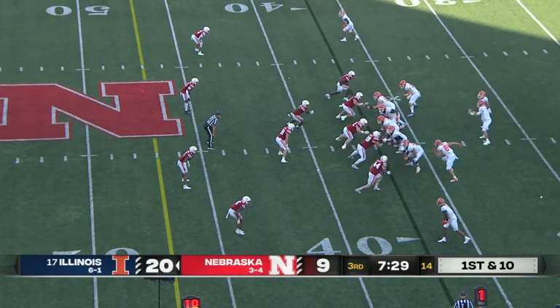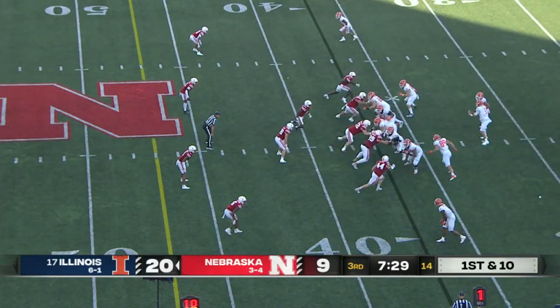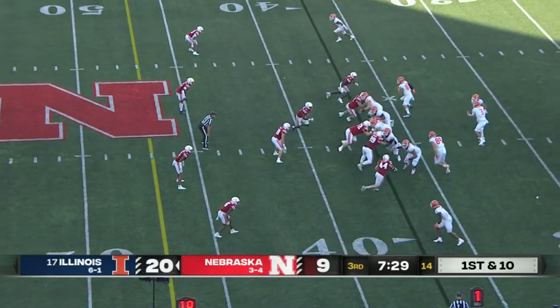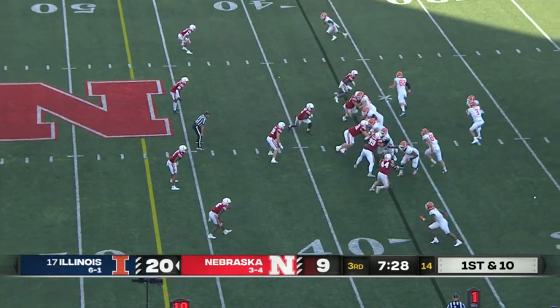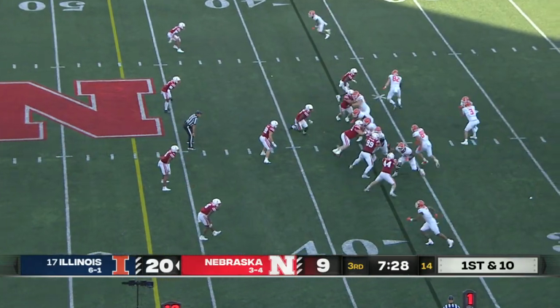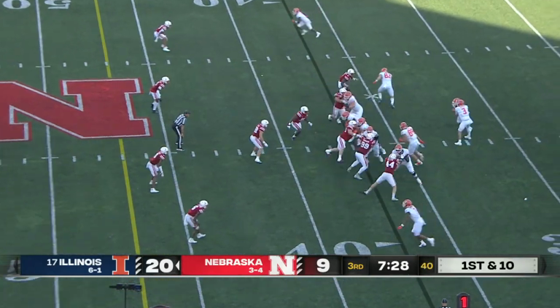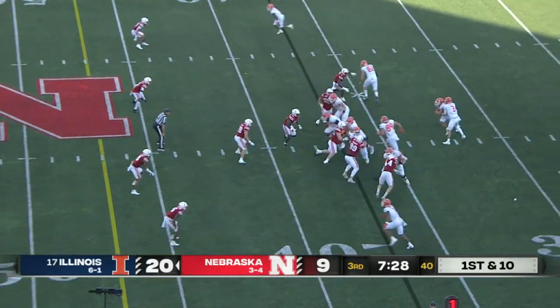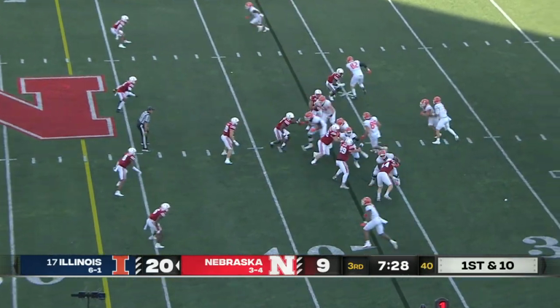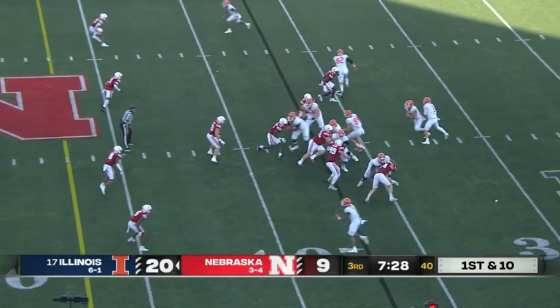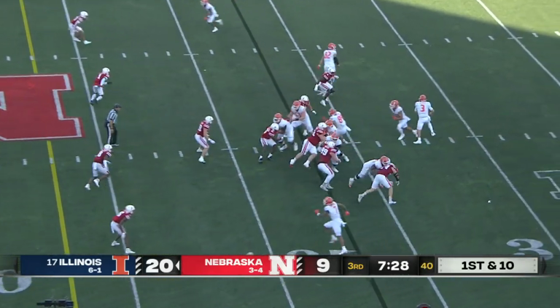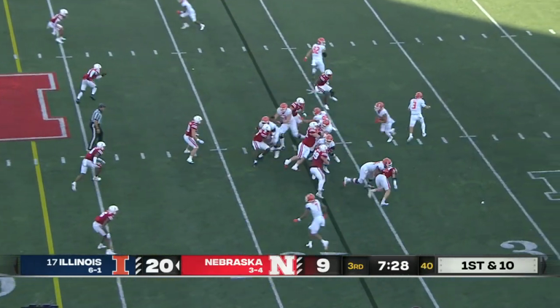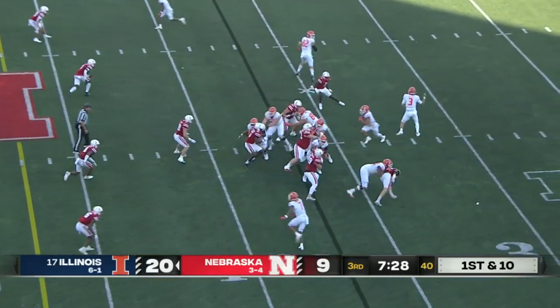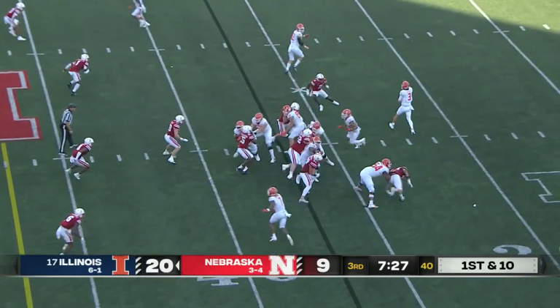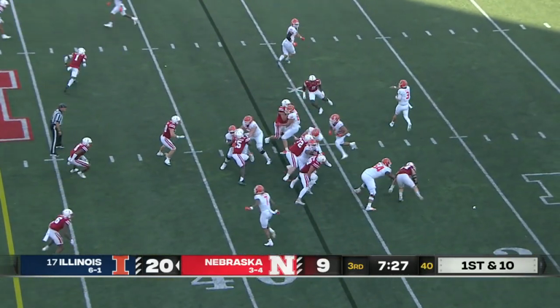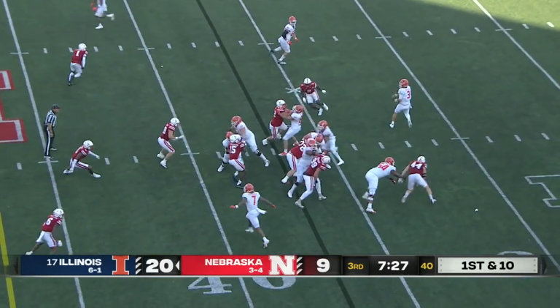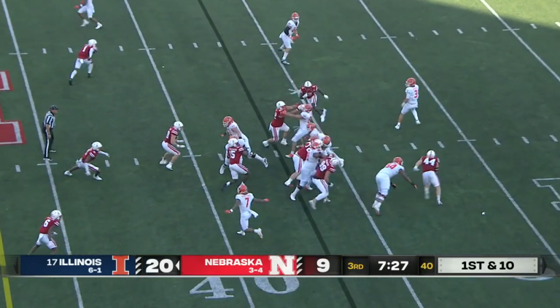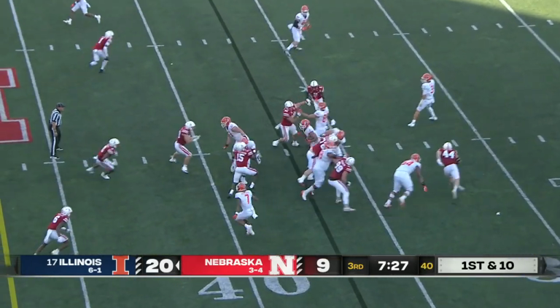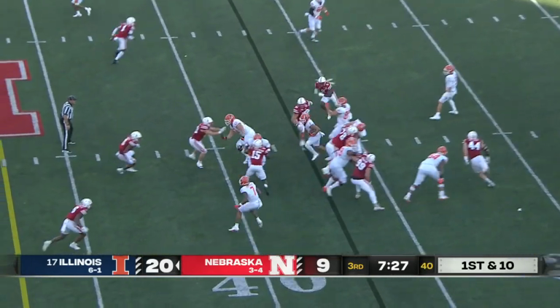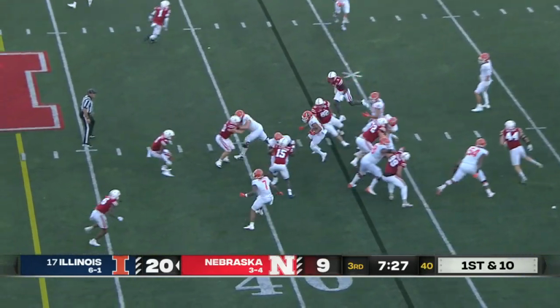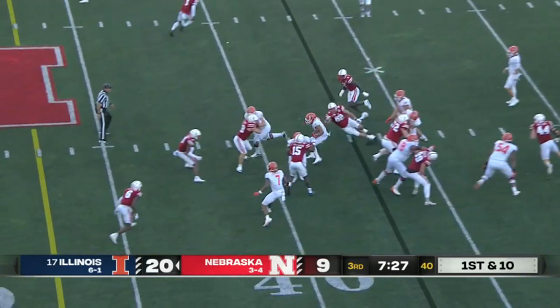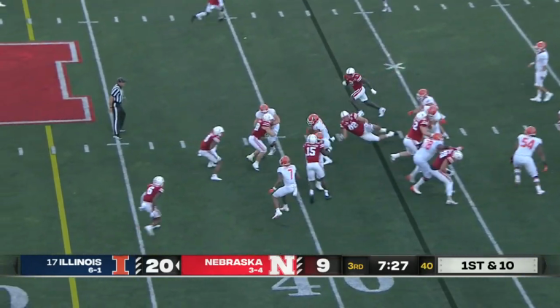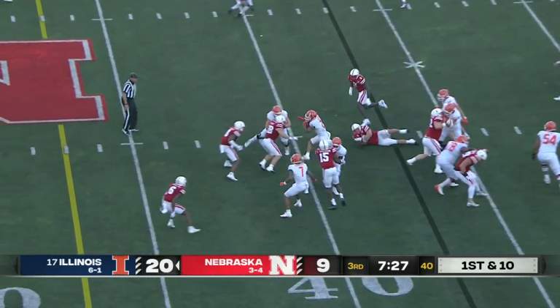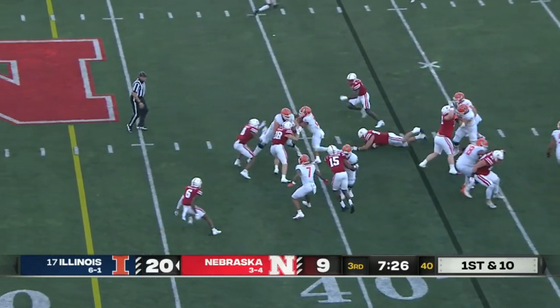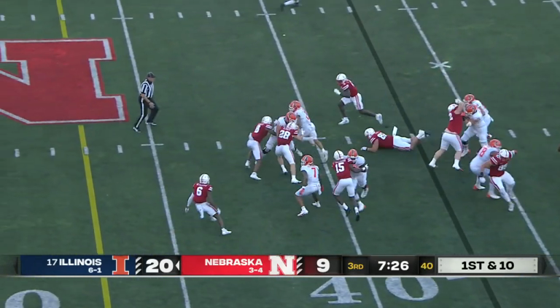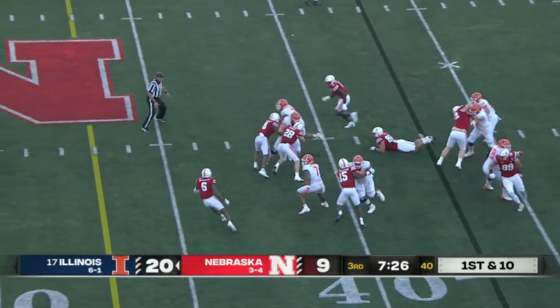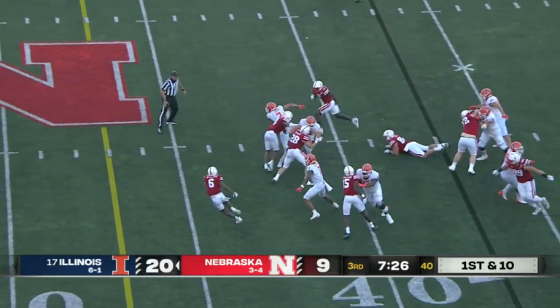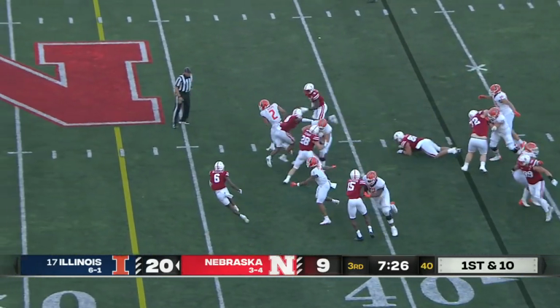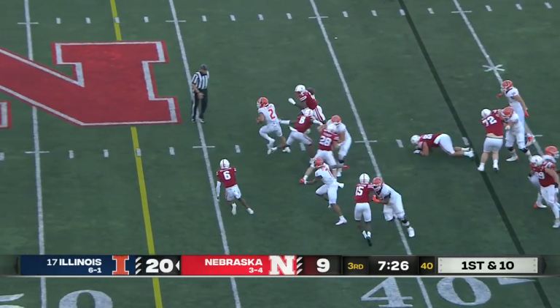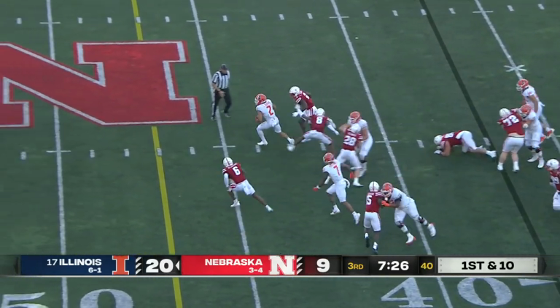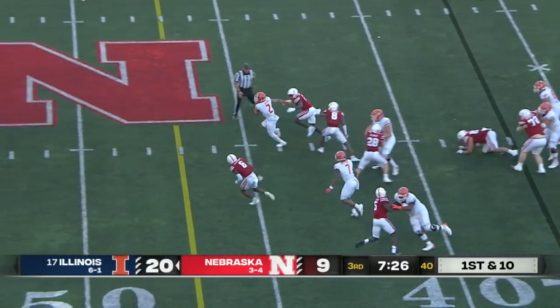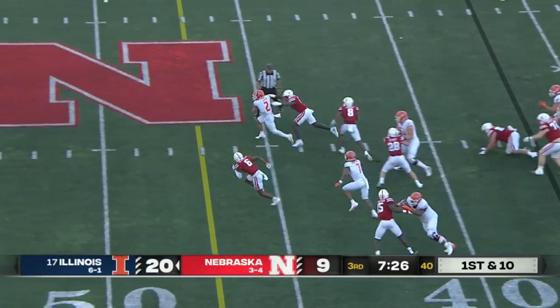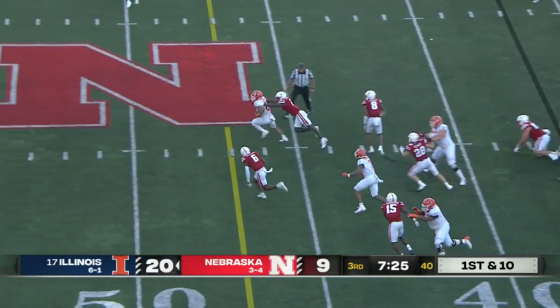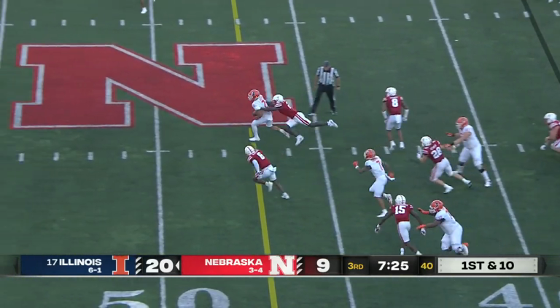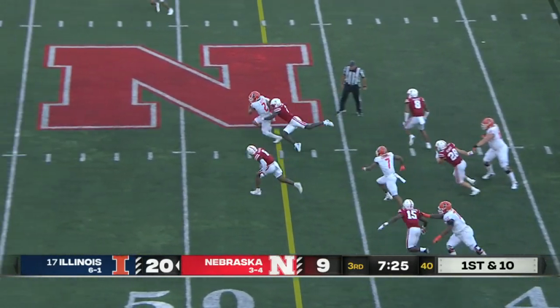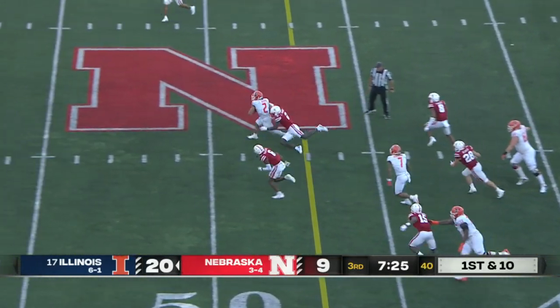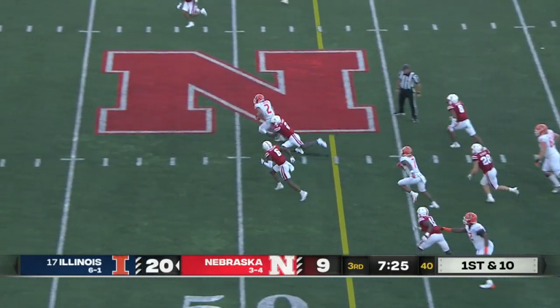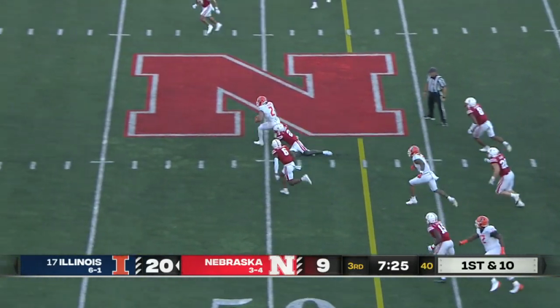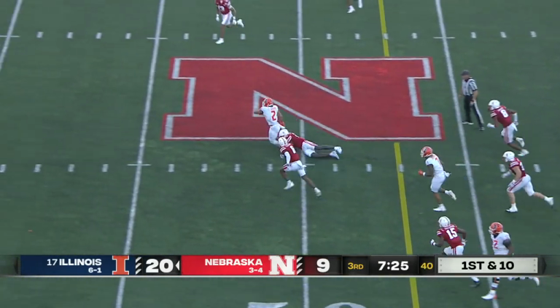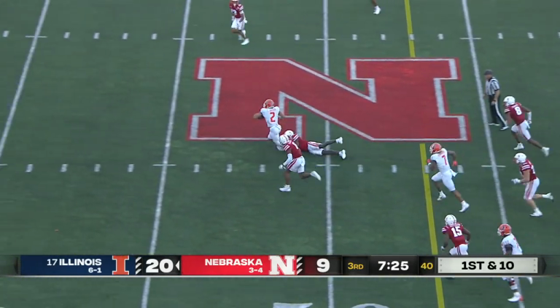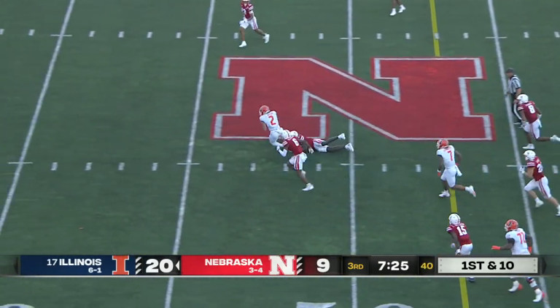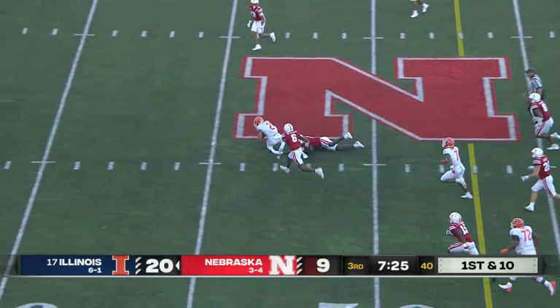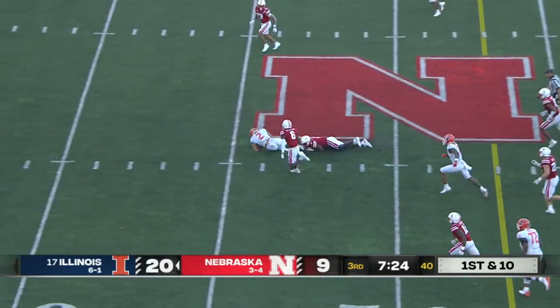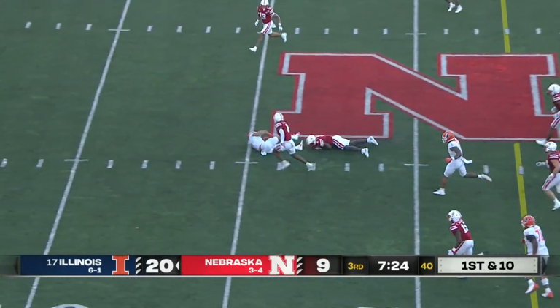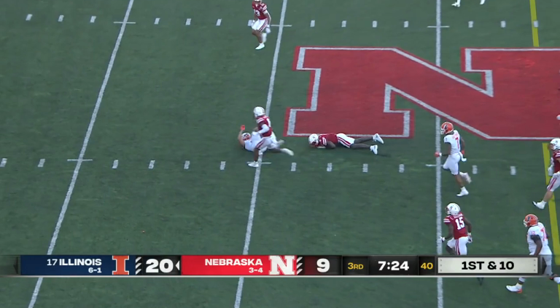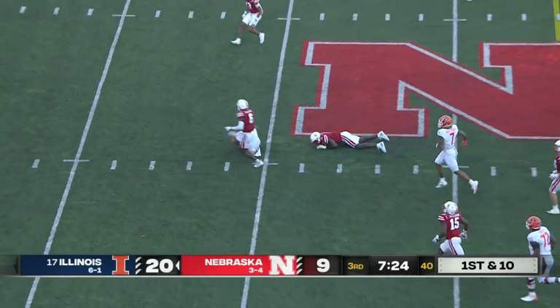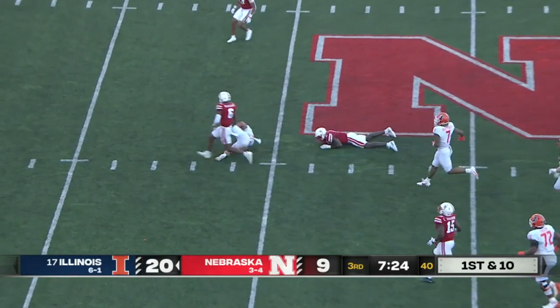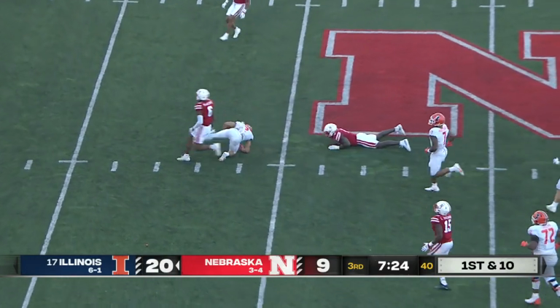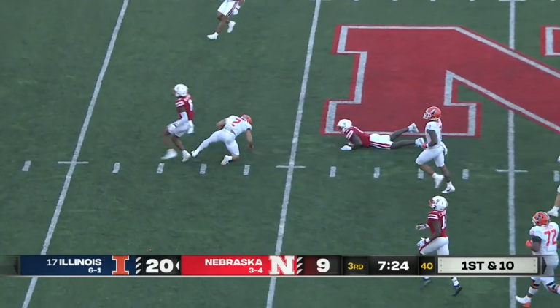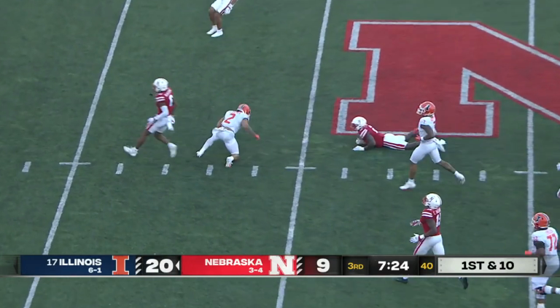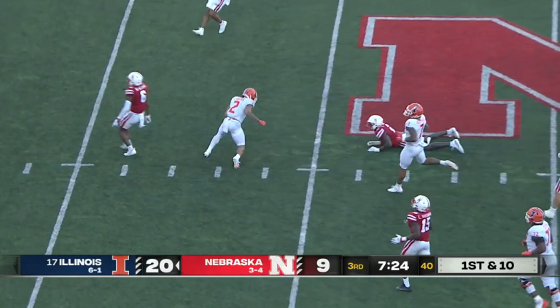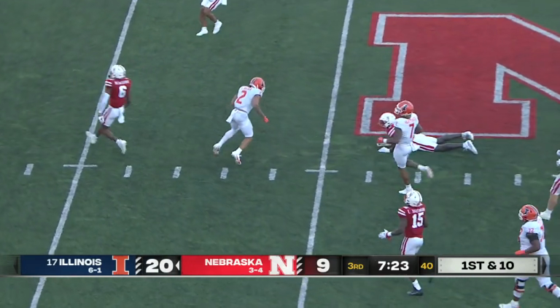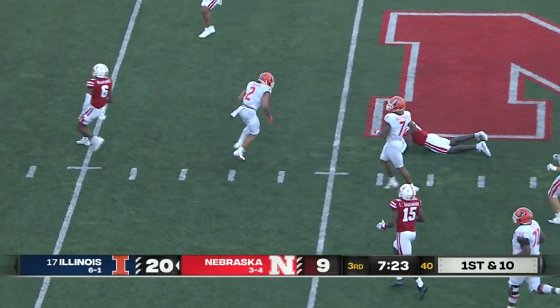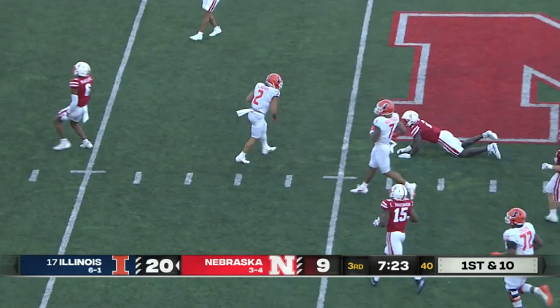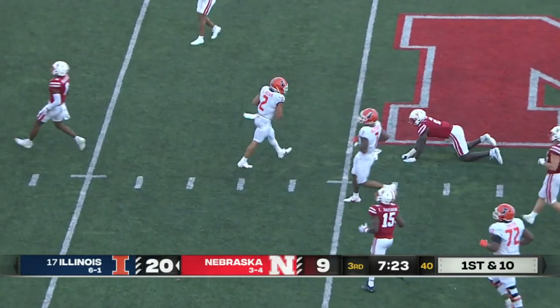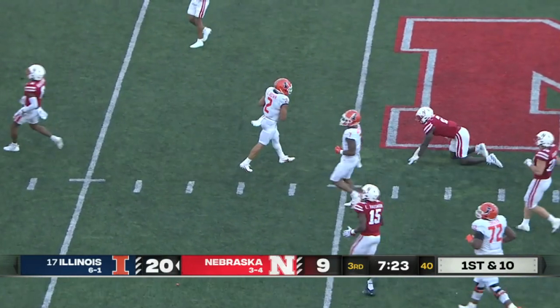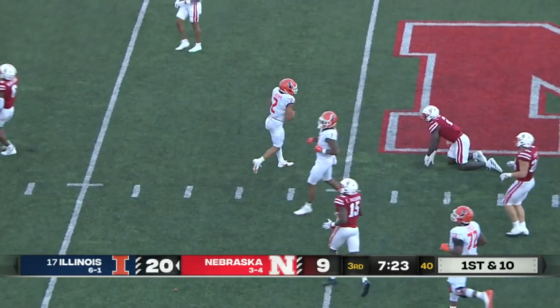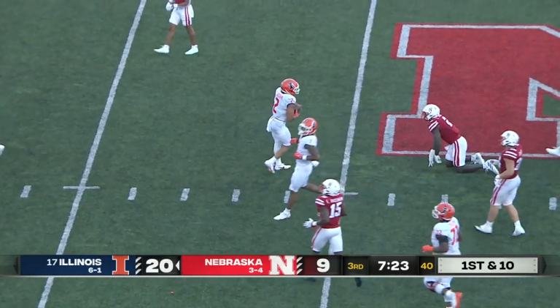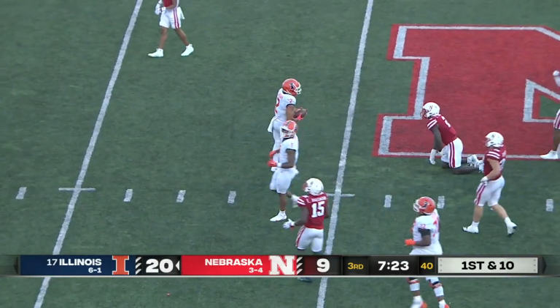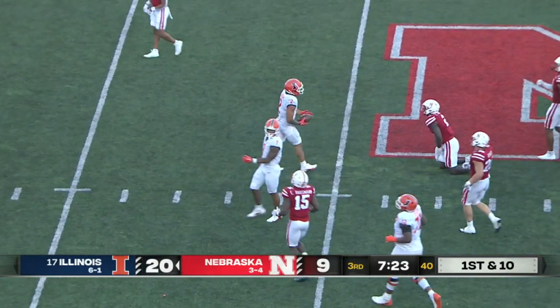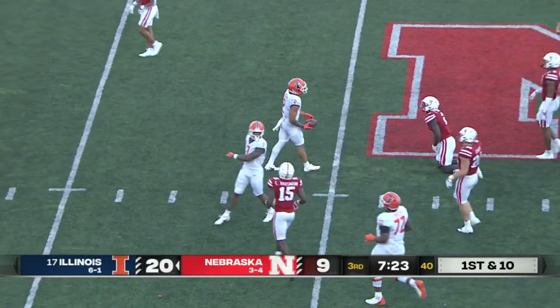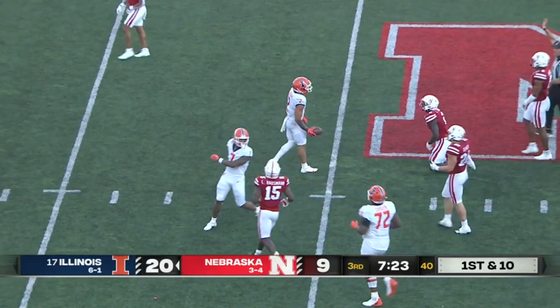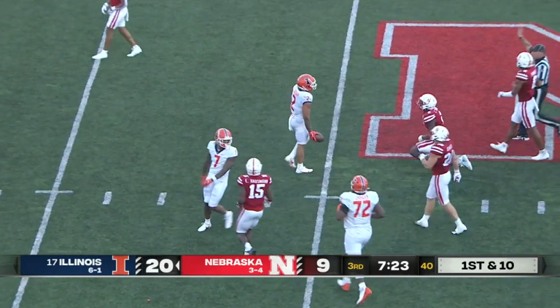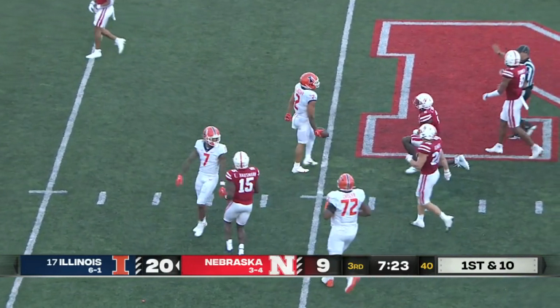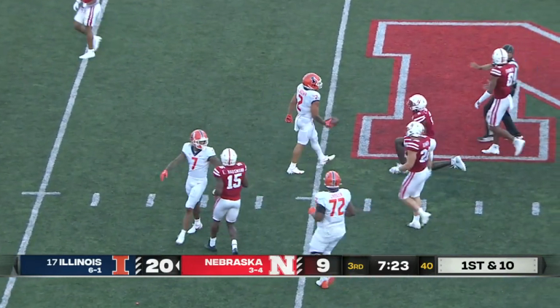Chase Brown past the 40 and finally brought down.